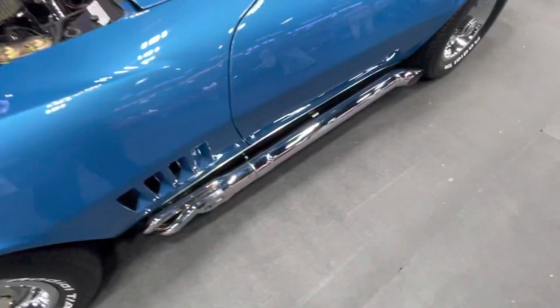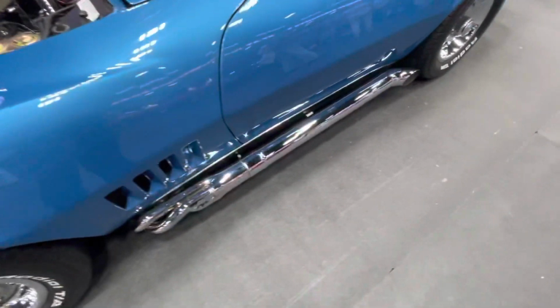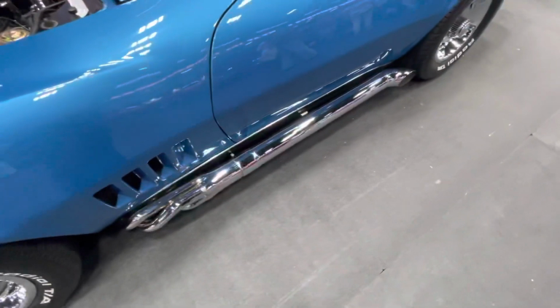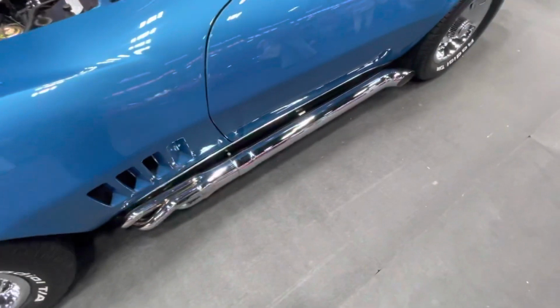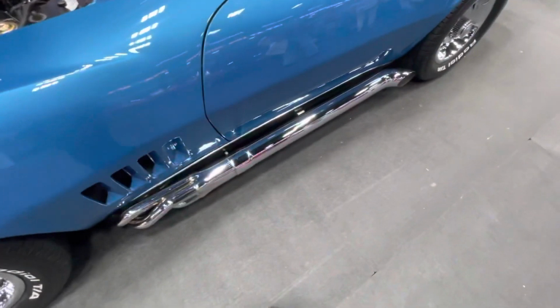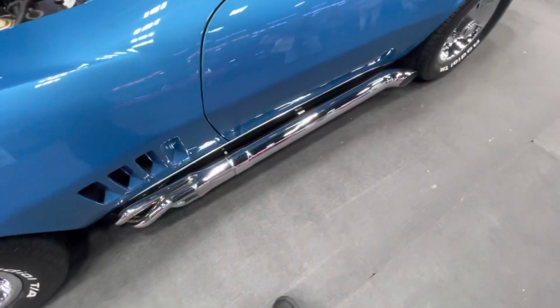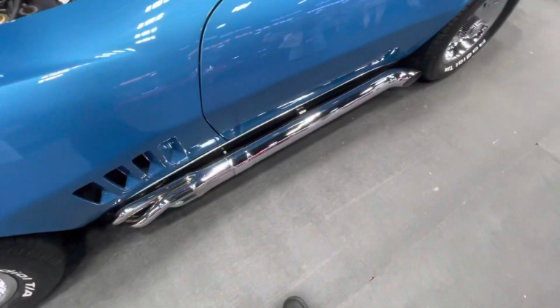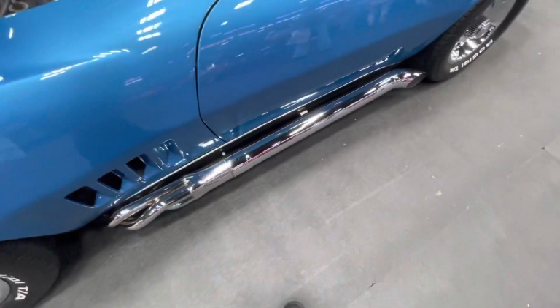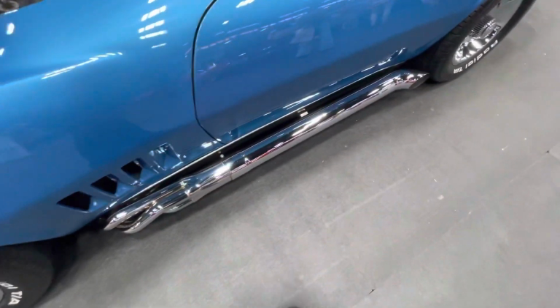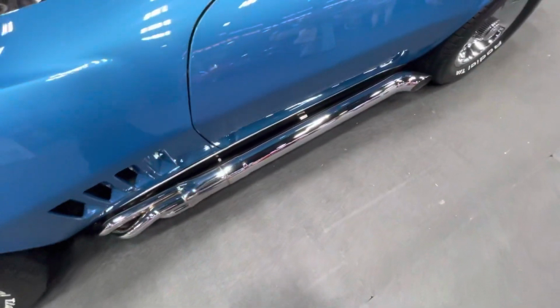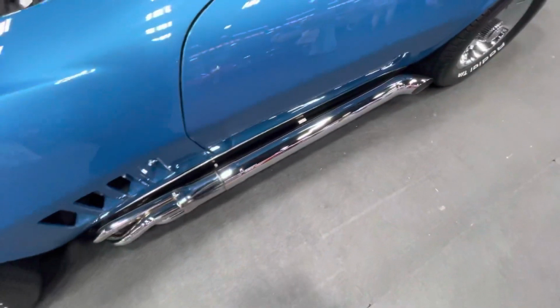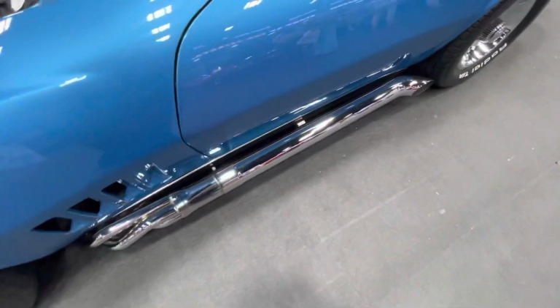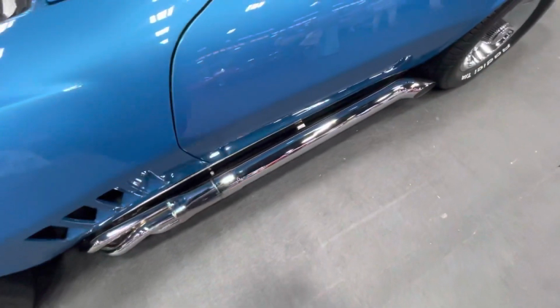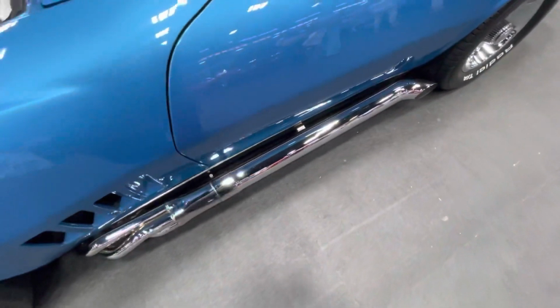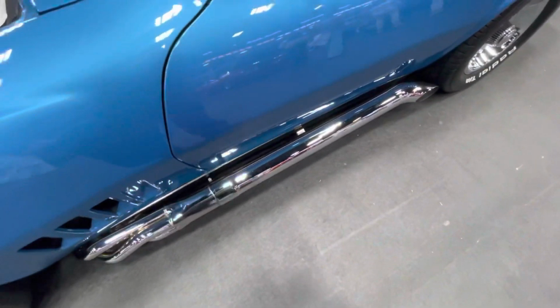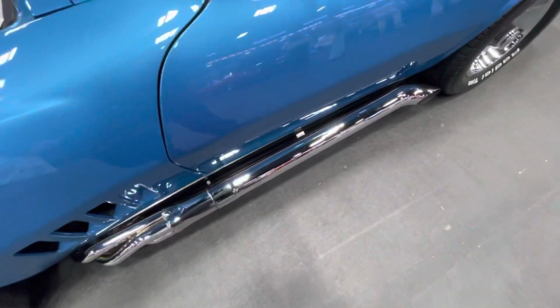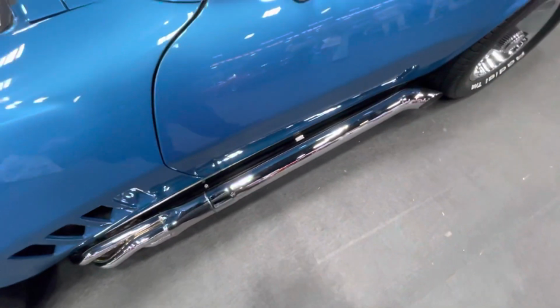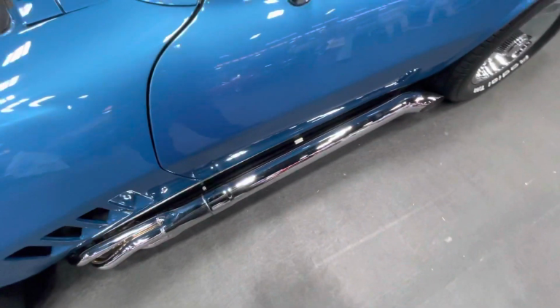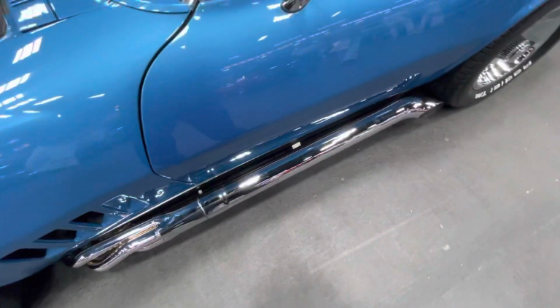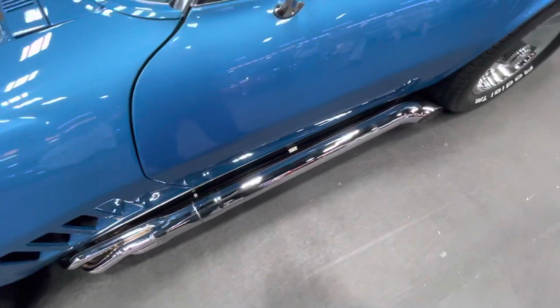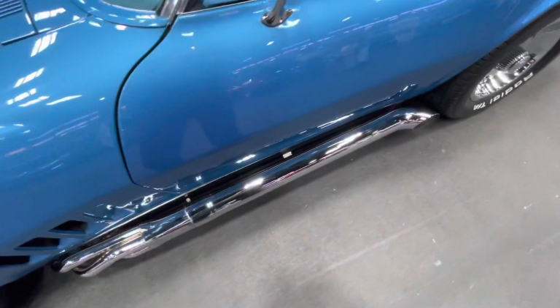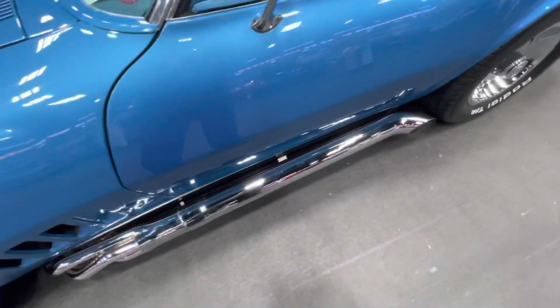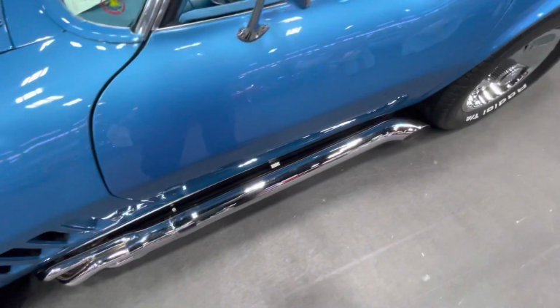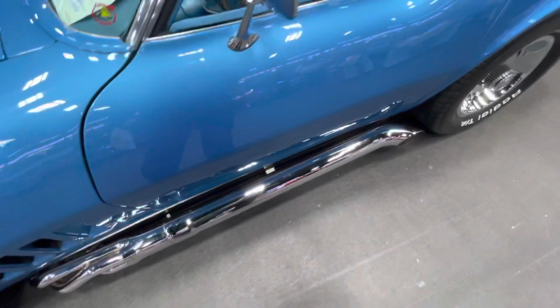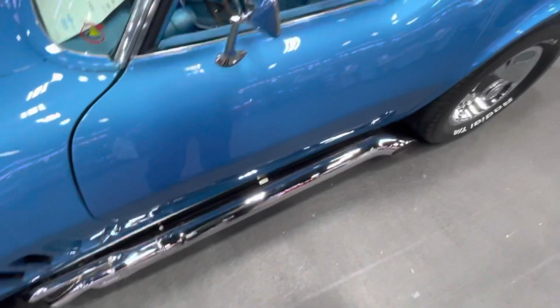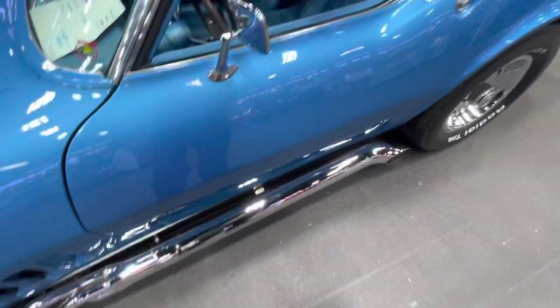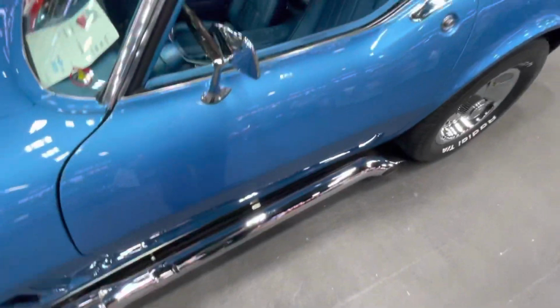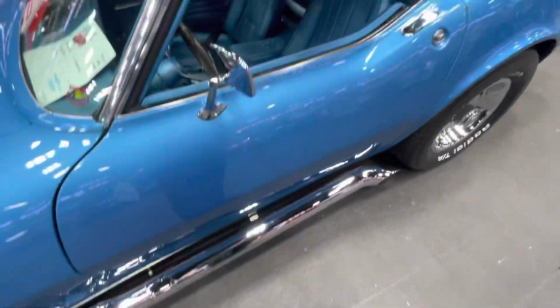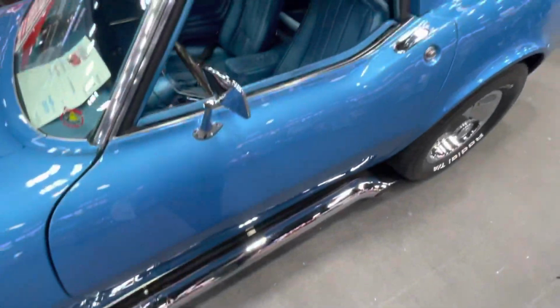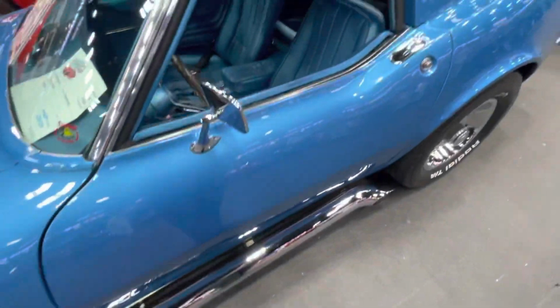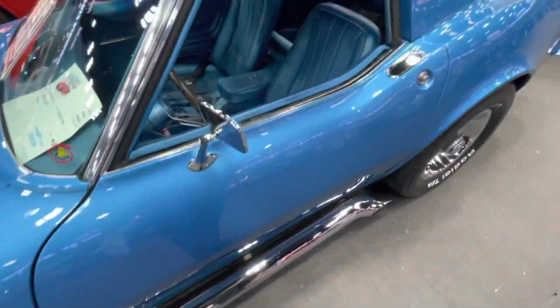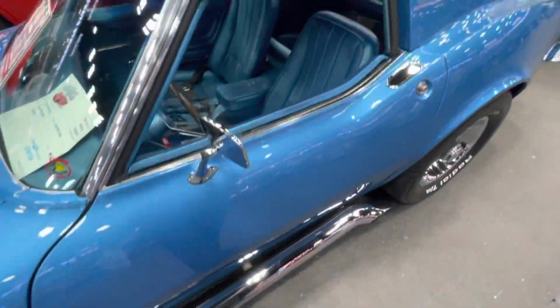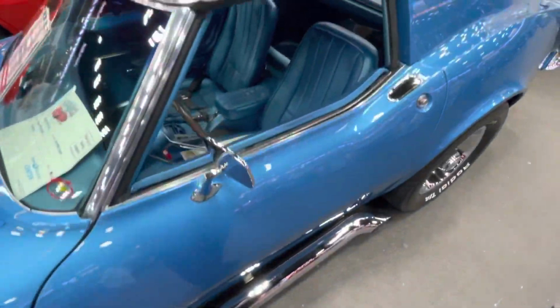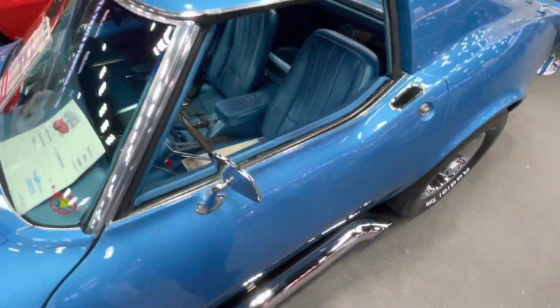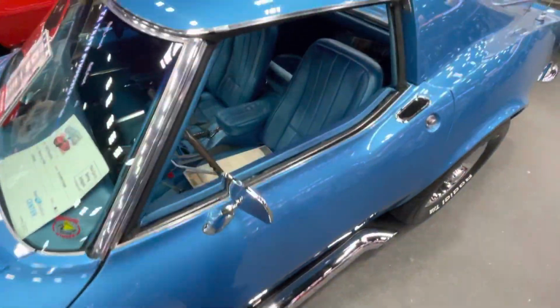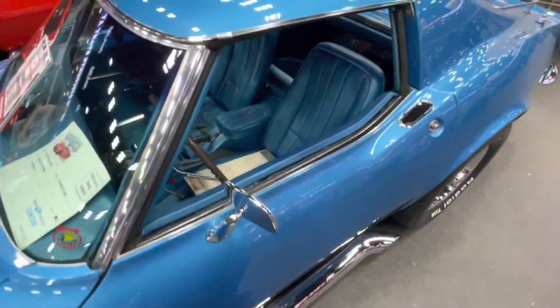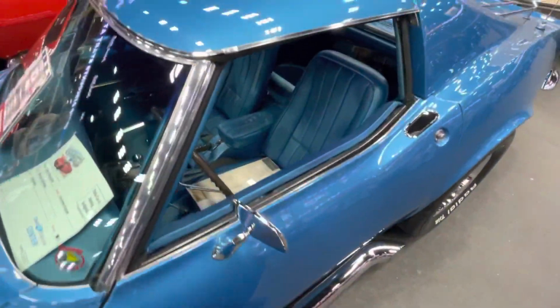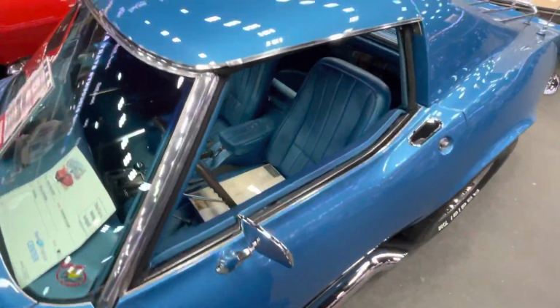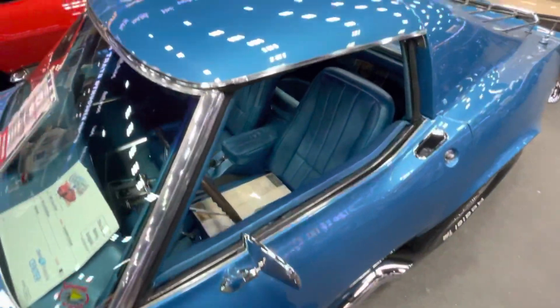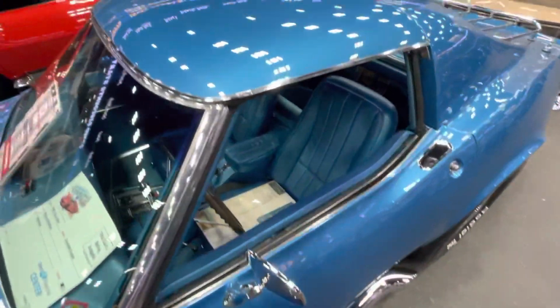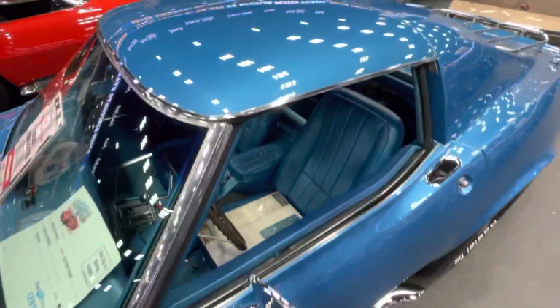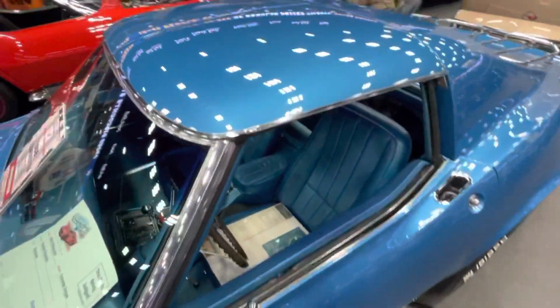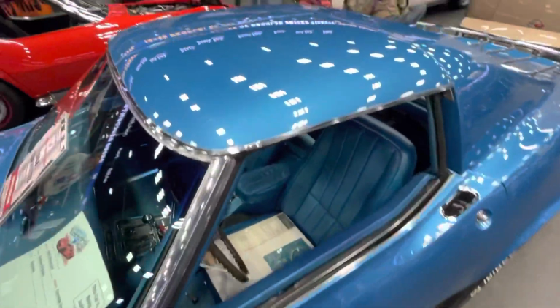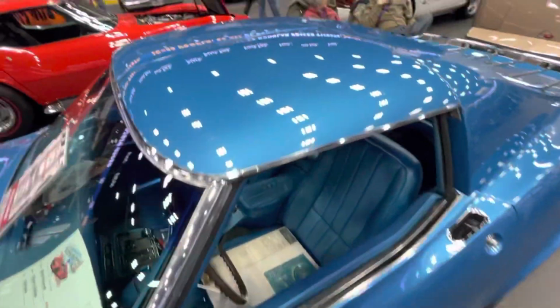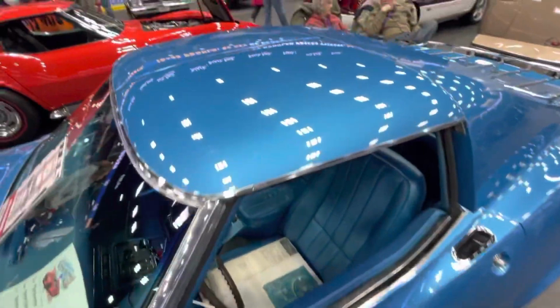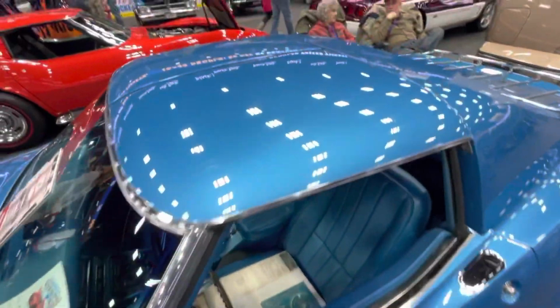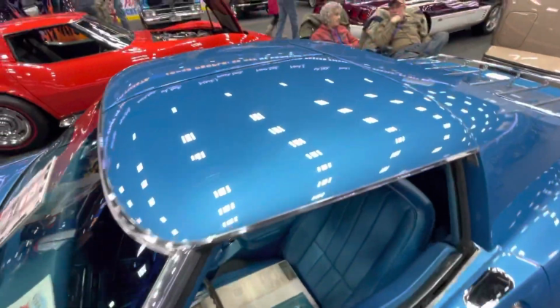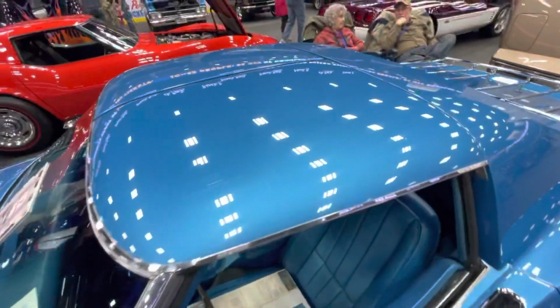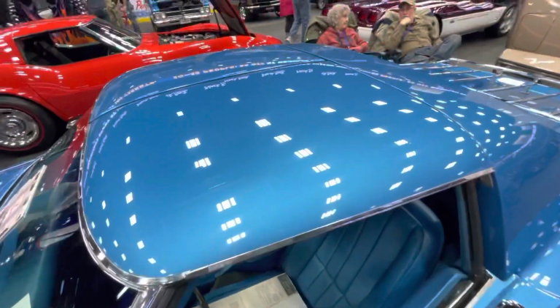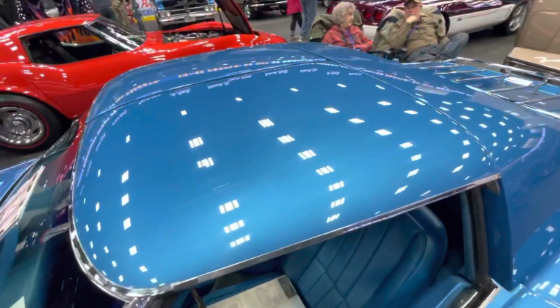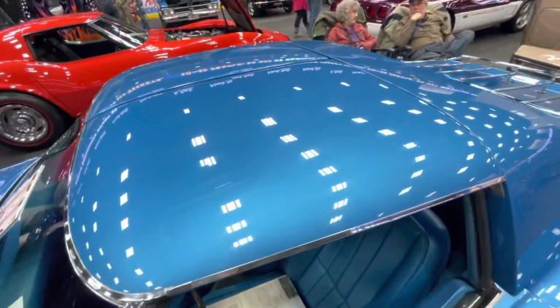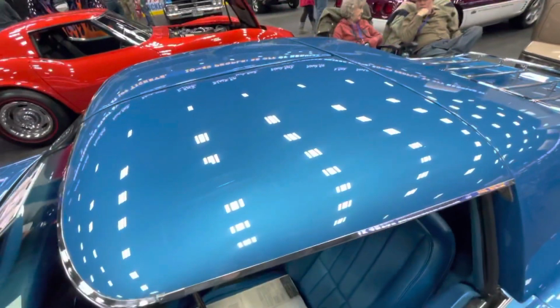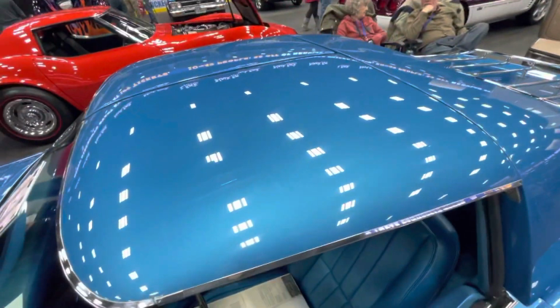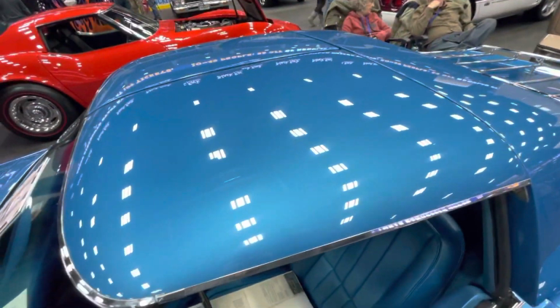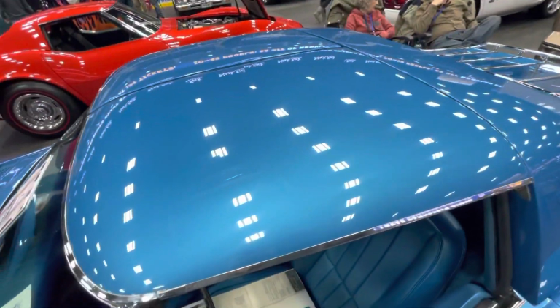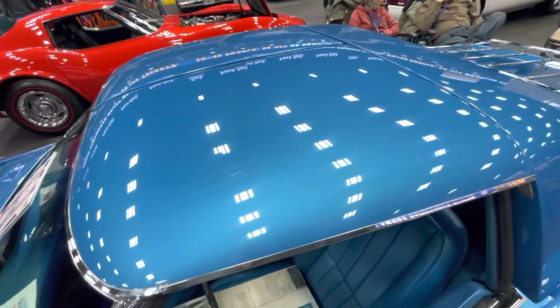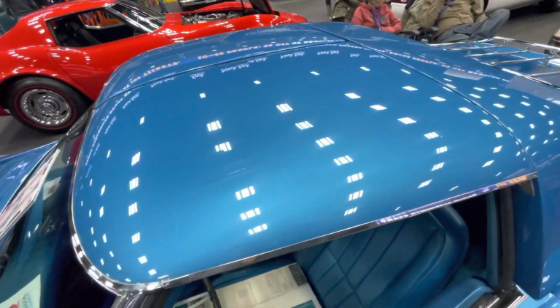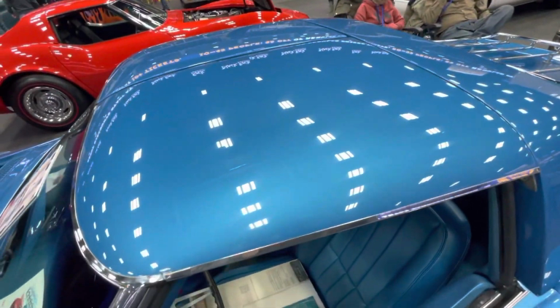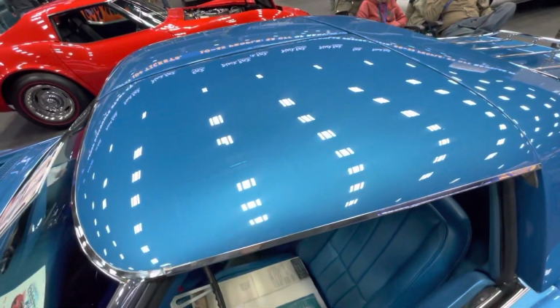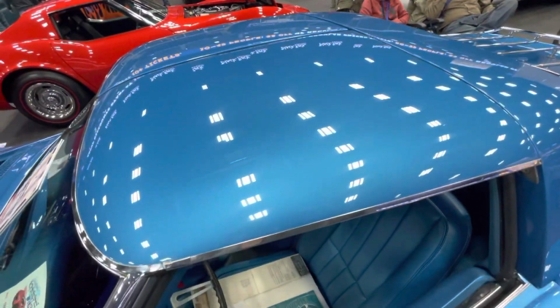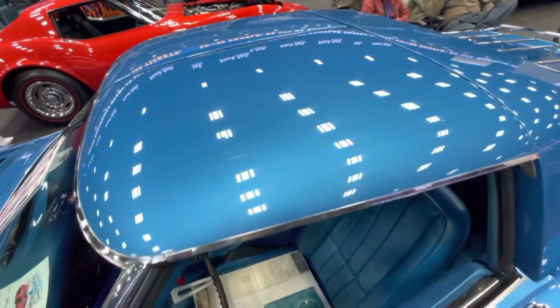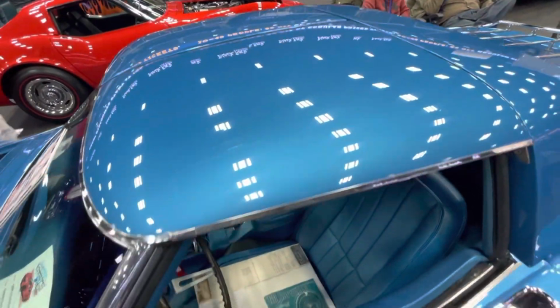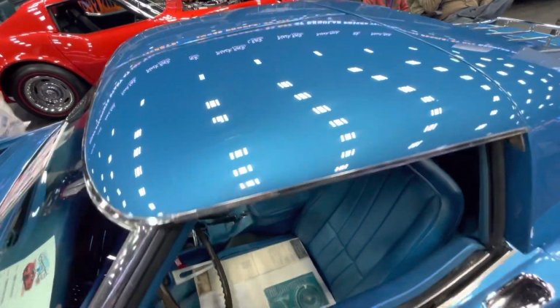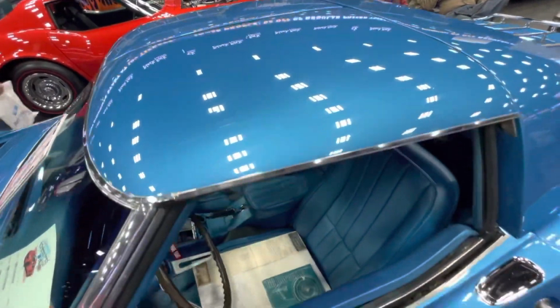Check out those side pipes. And it has T-tops.